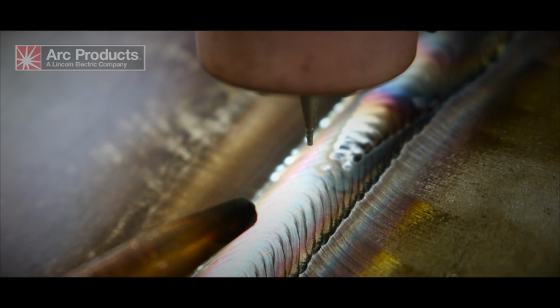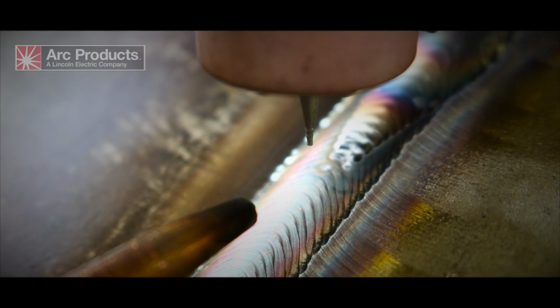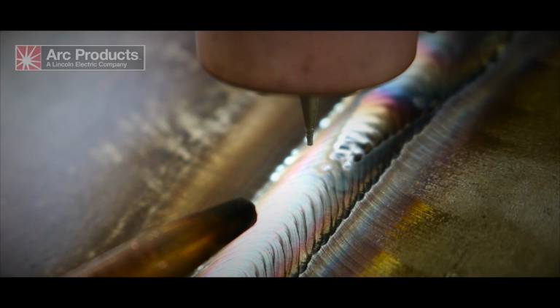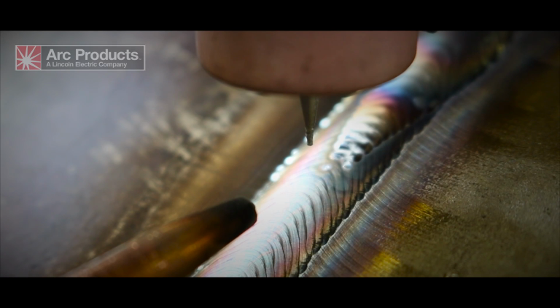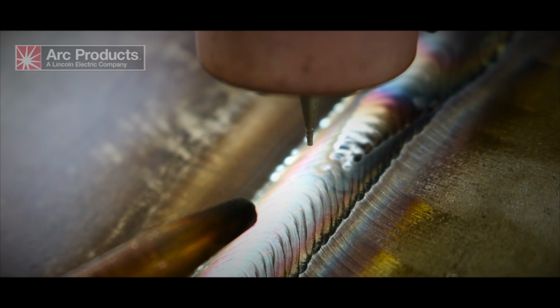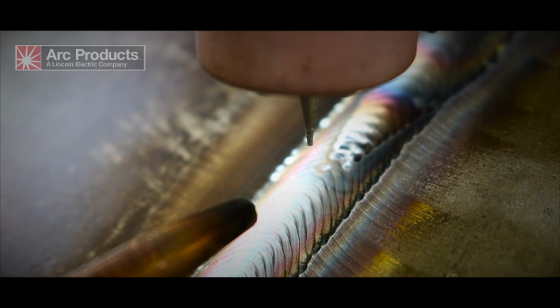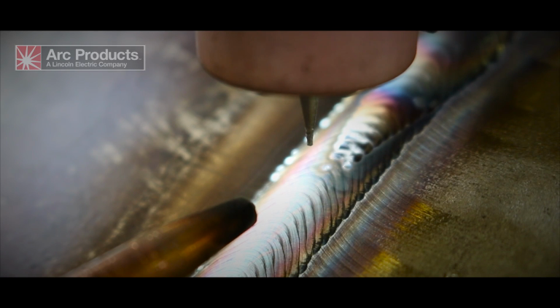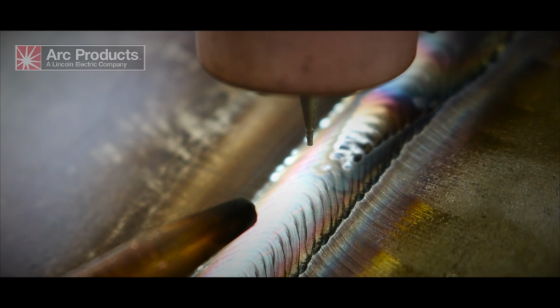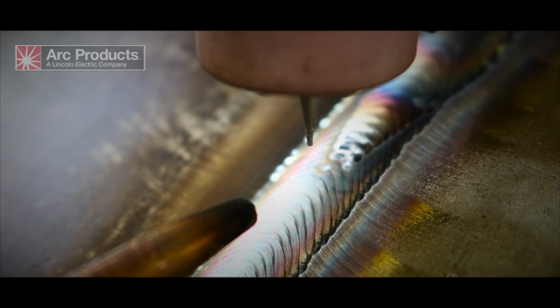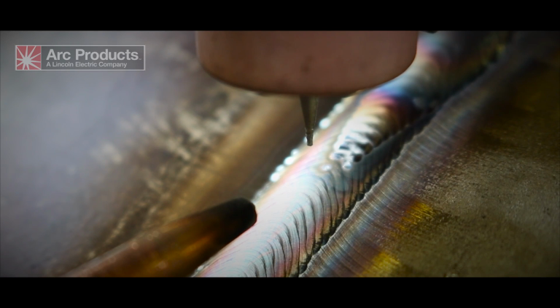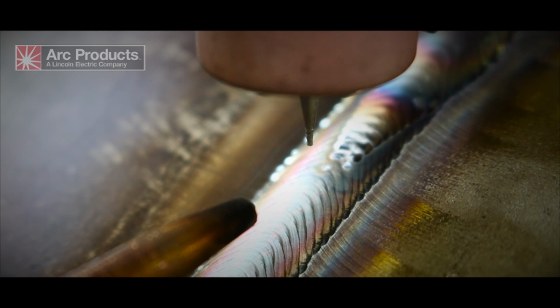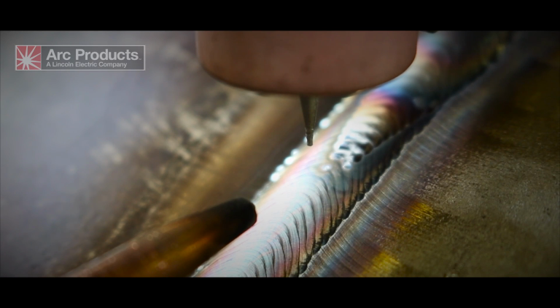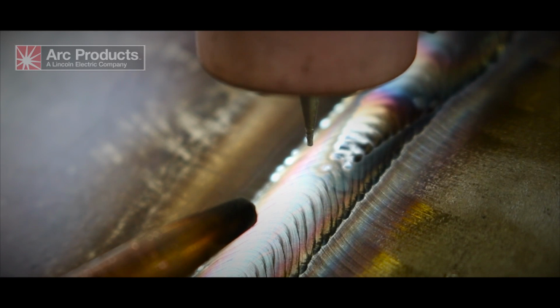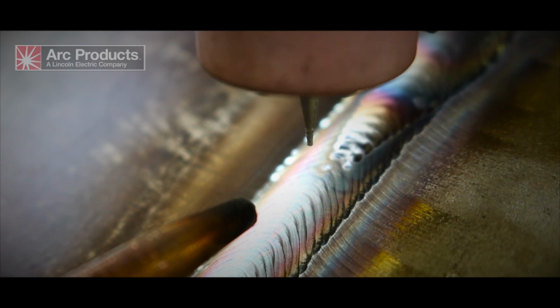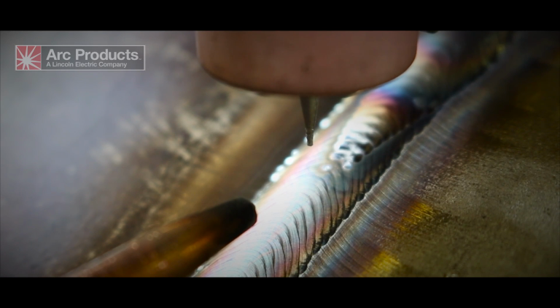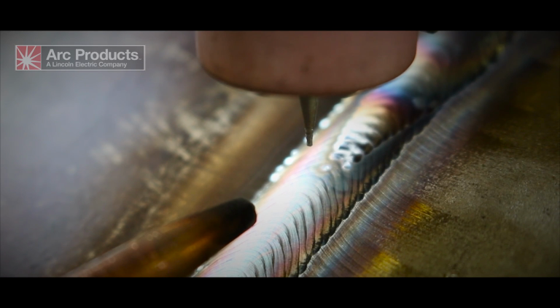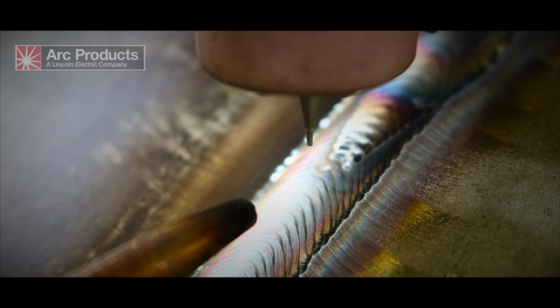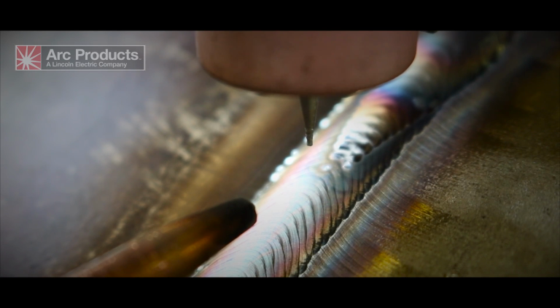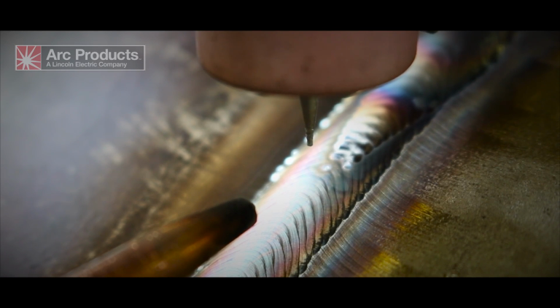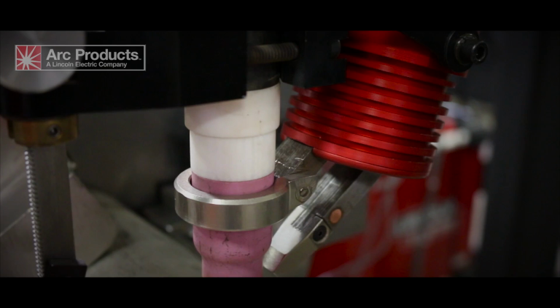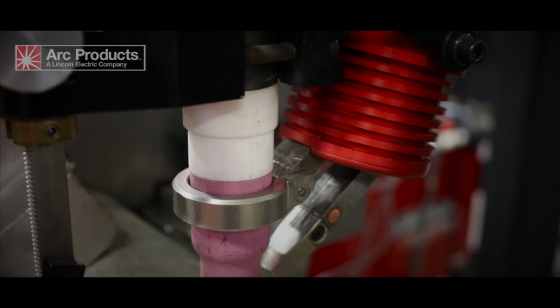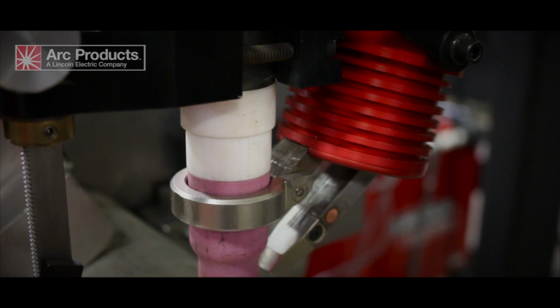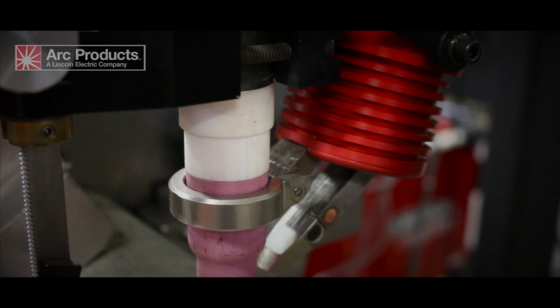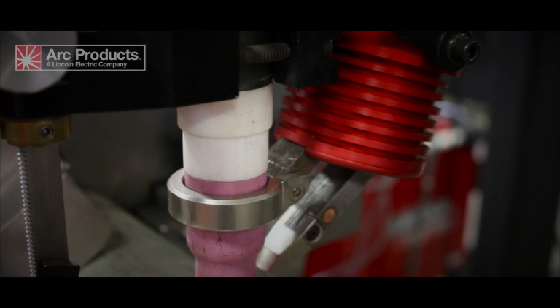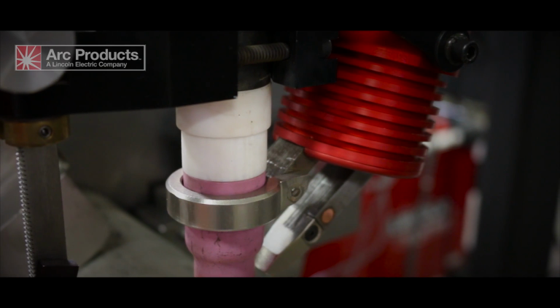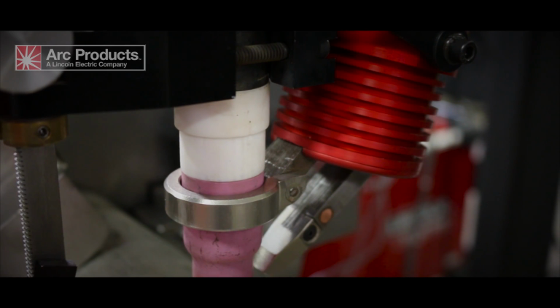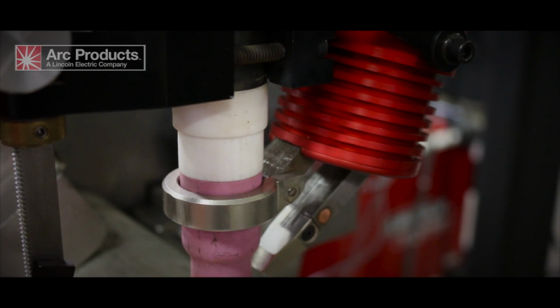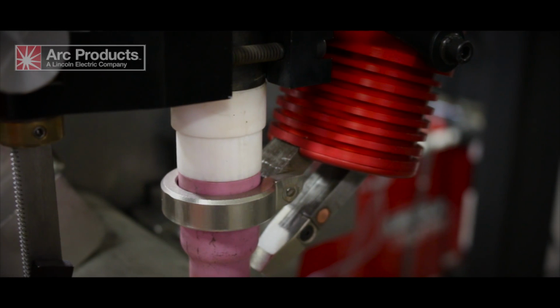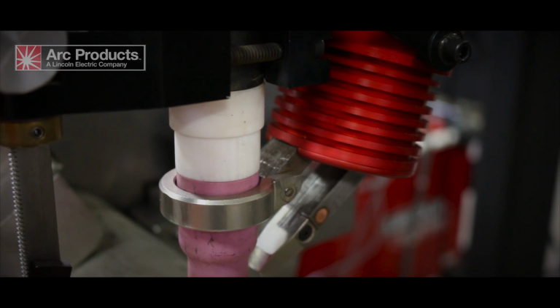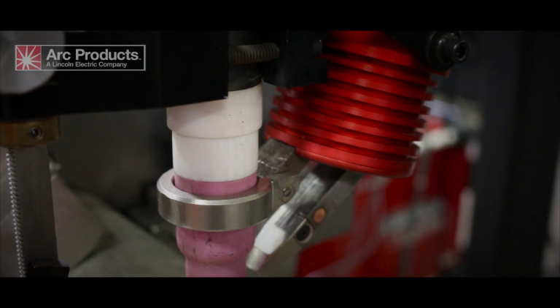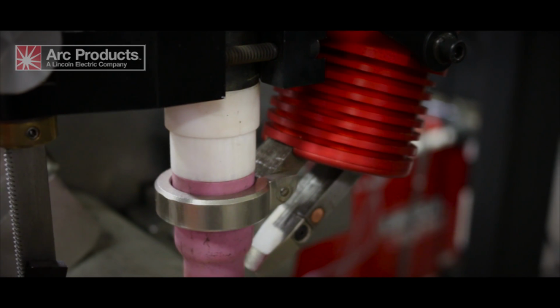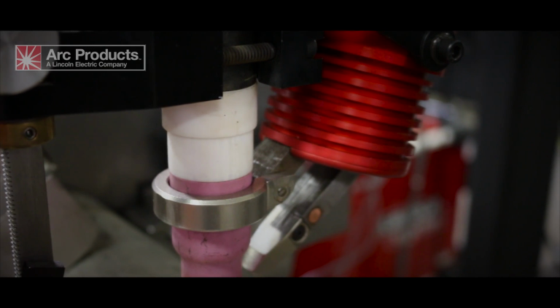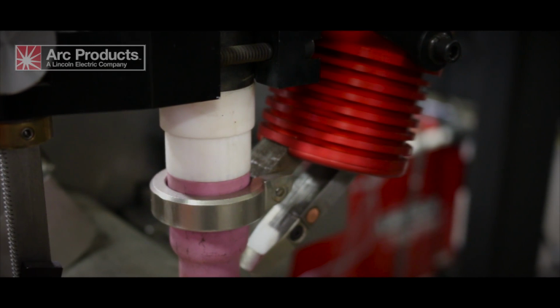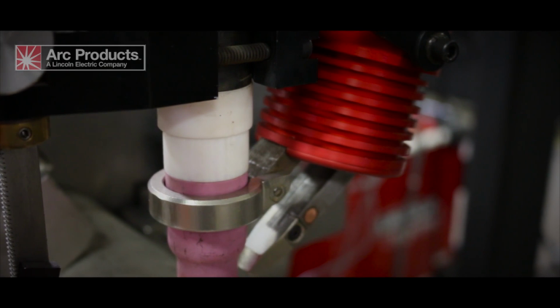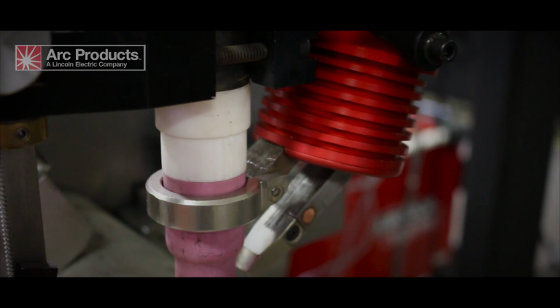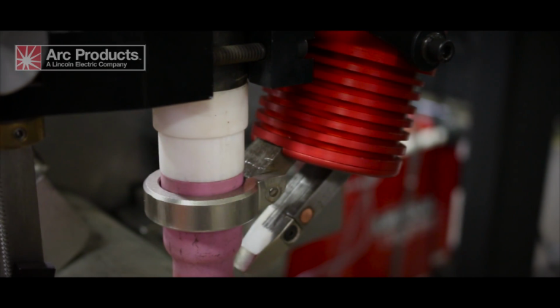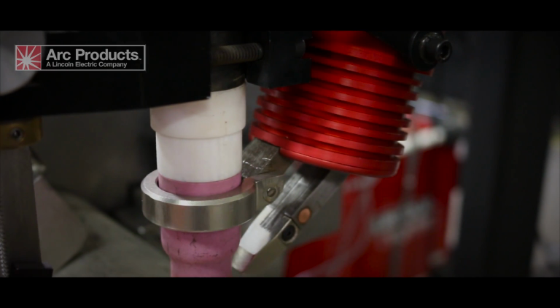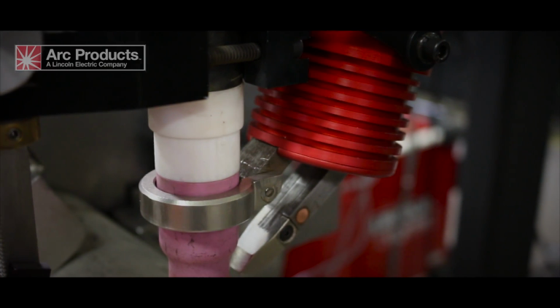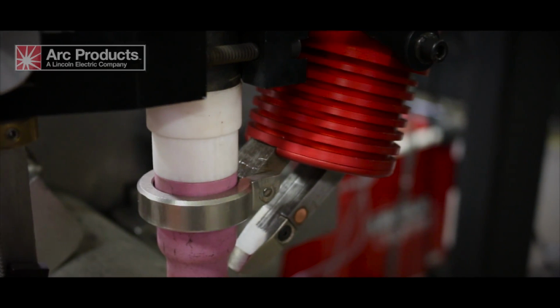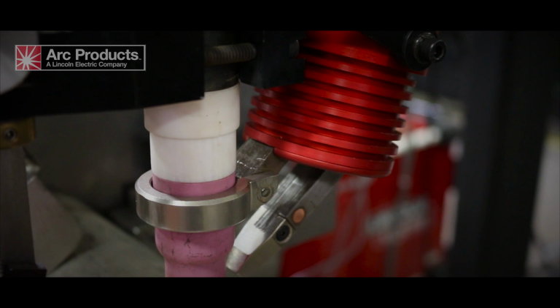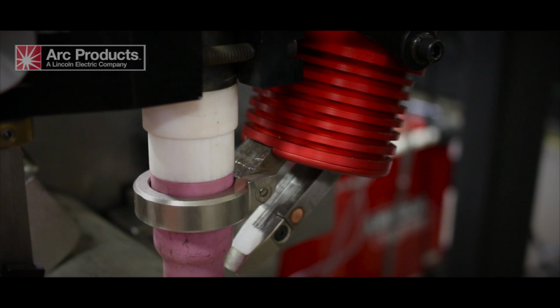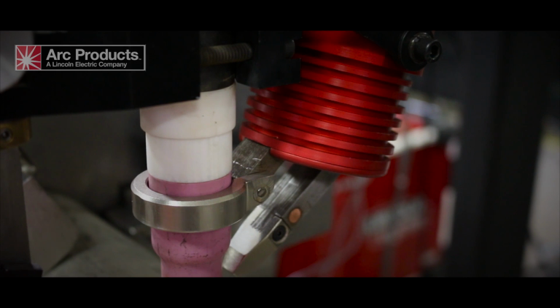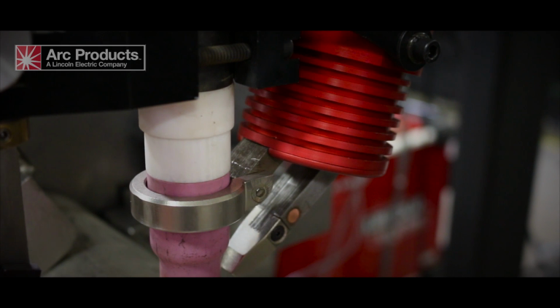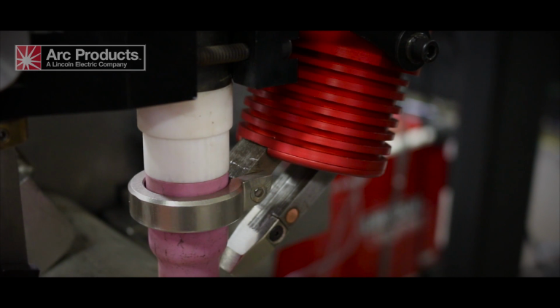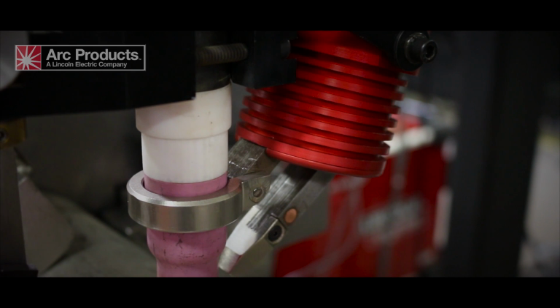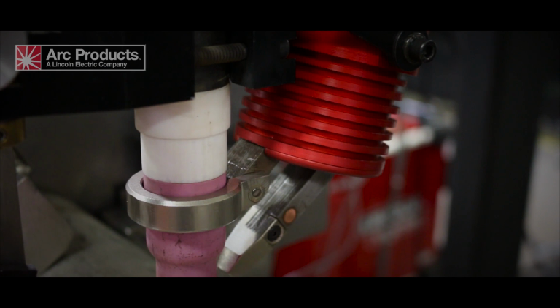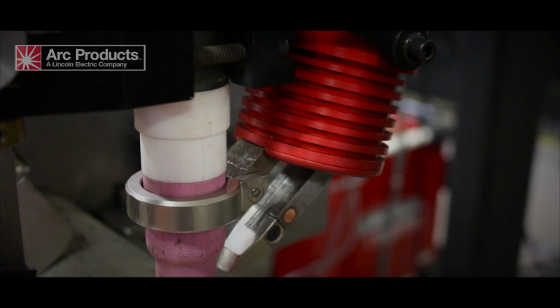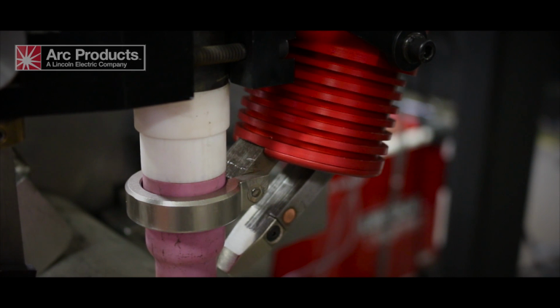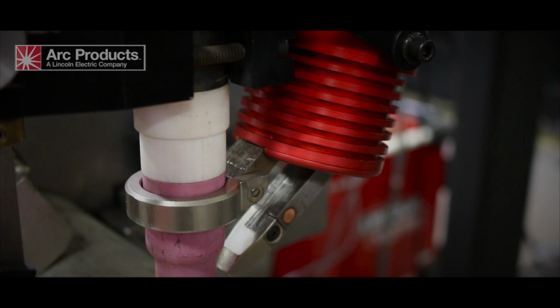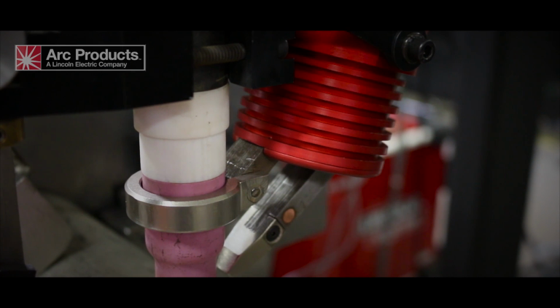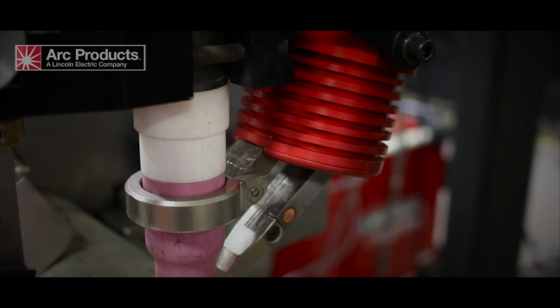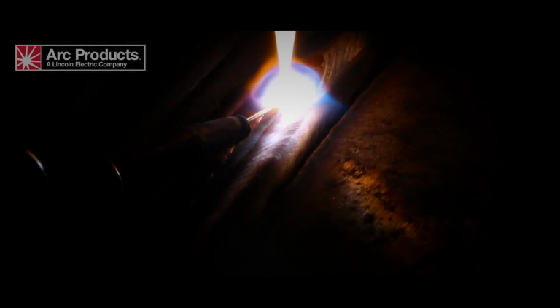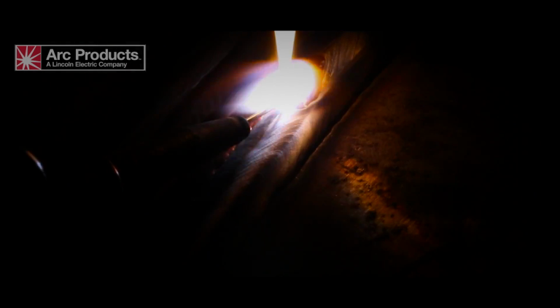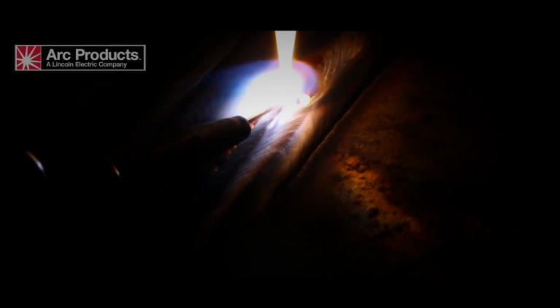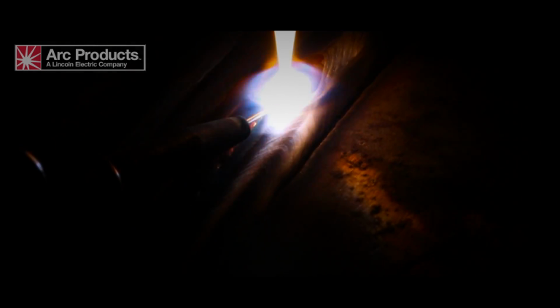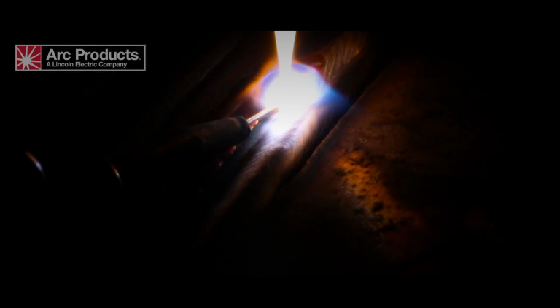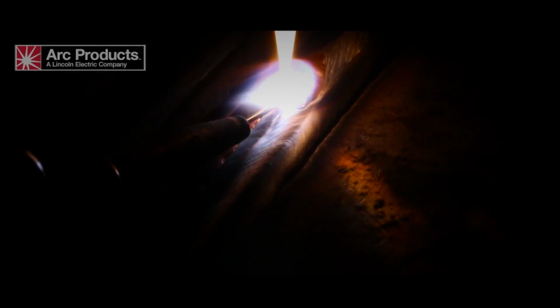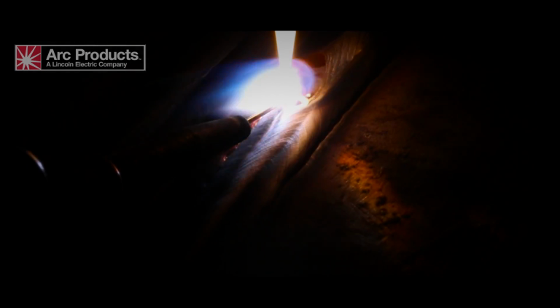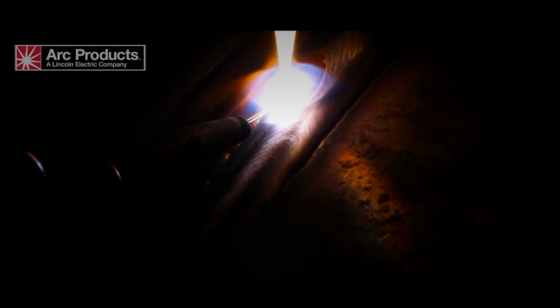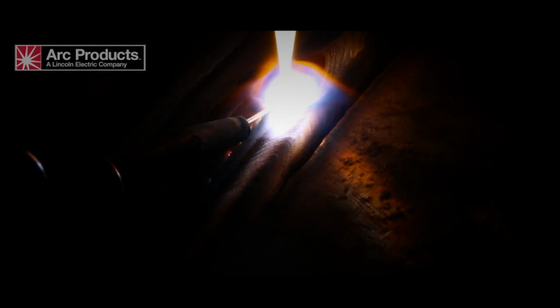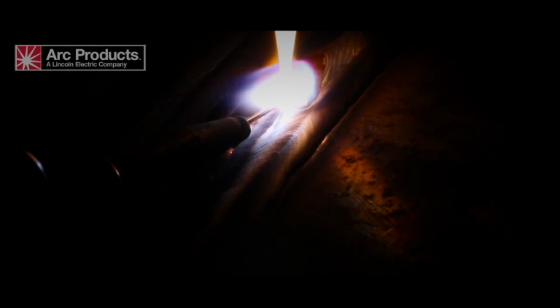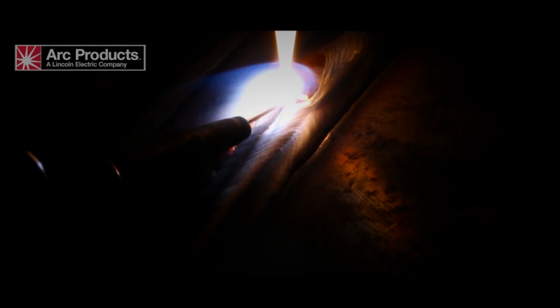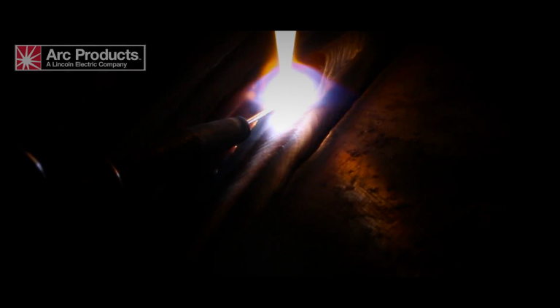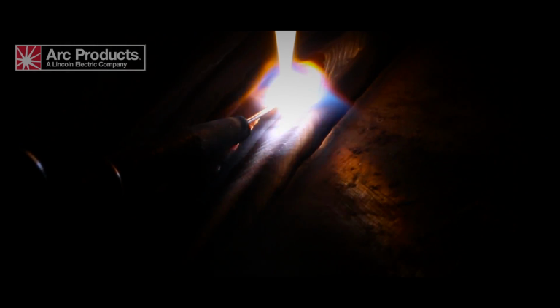By incorporating hot wire into the system, we're able to get higher deposition rates and higher travel speeds compared to cold wire systems.